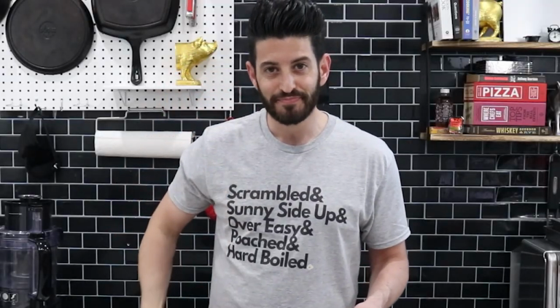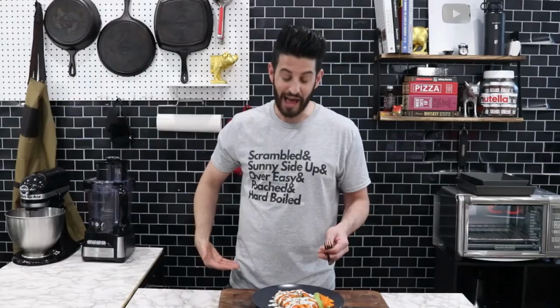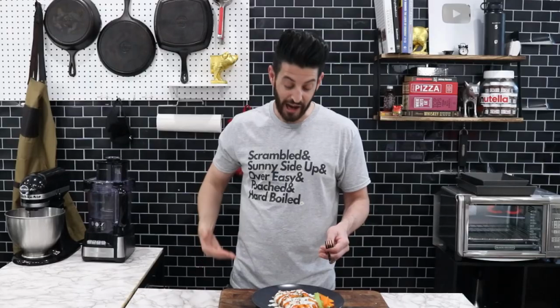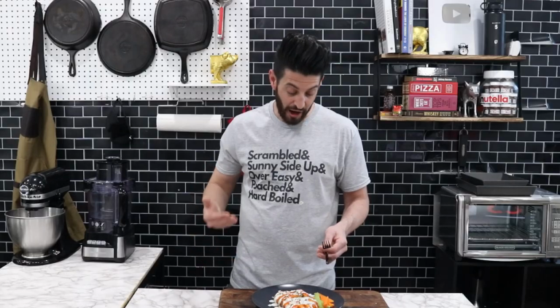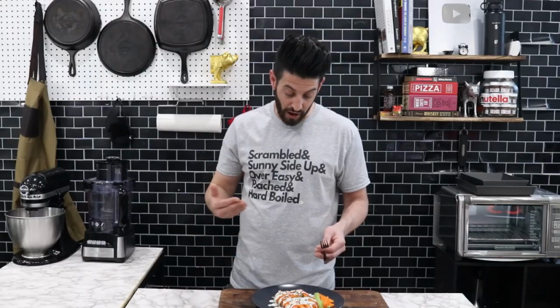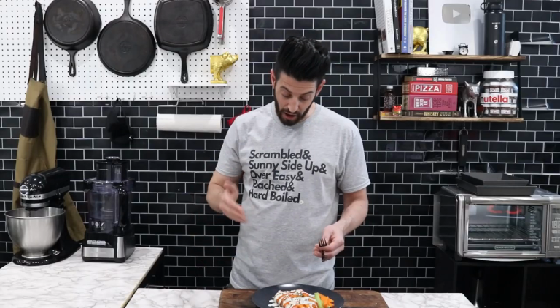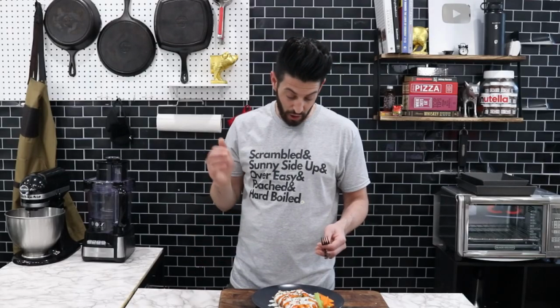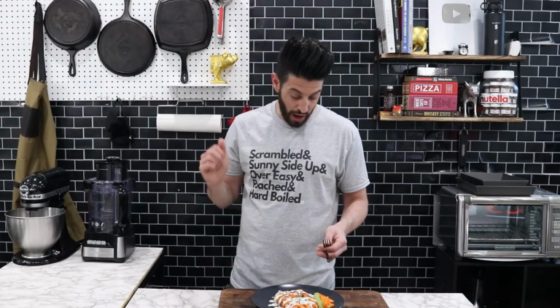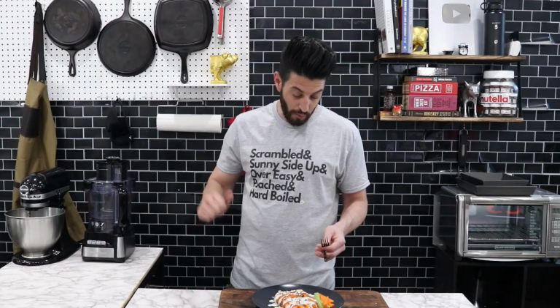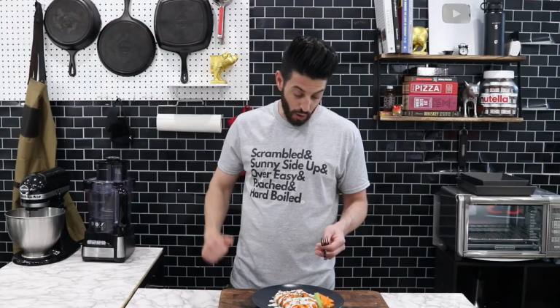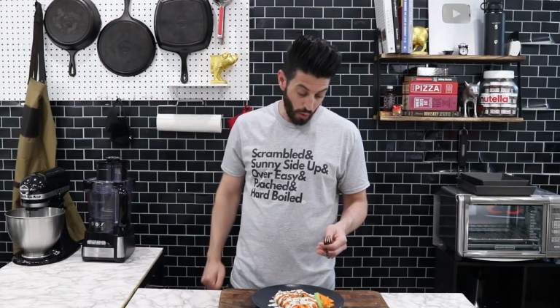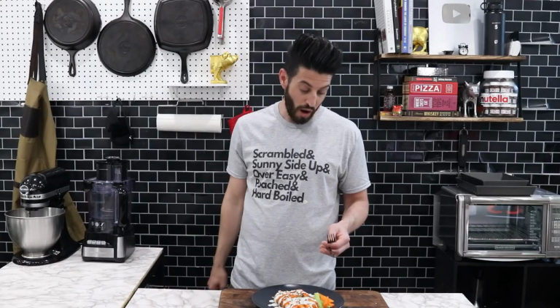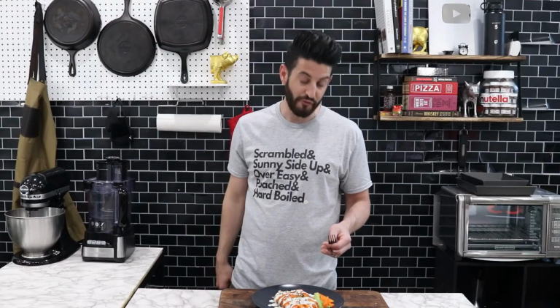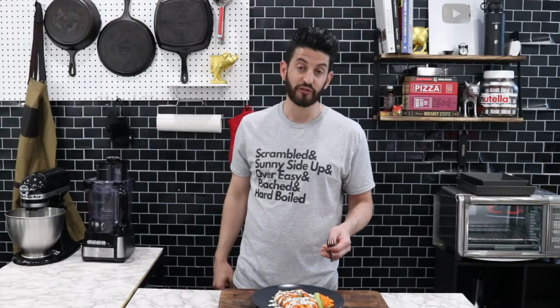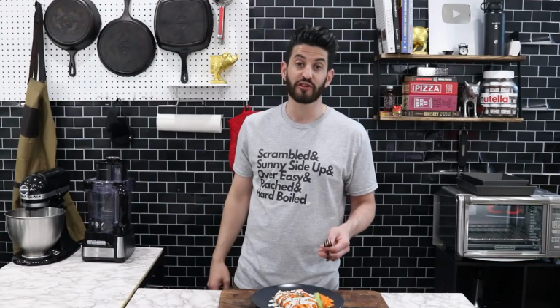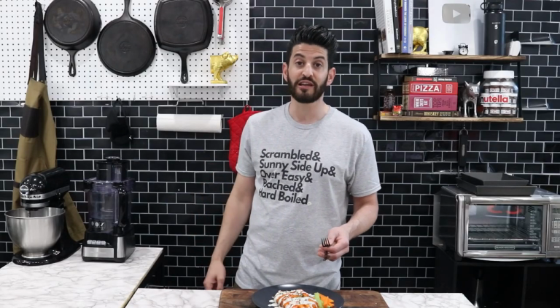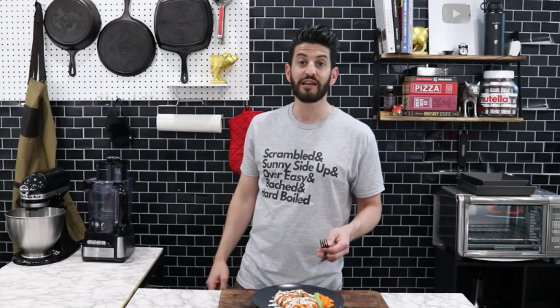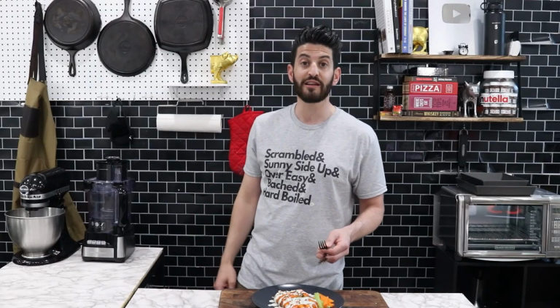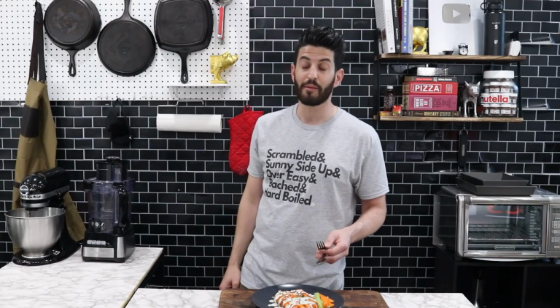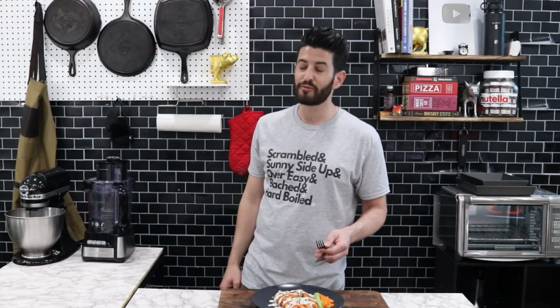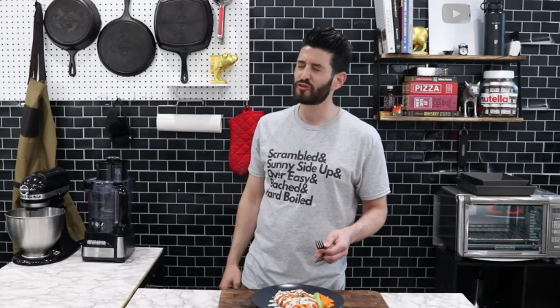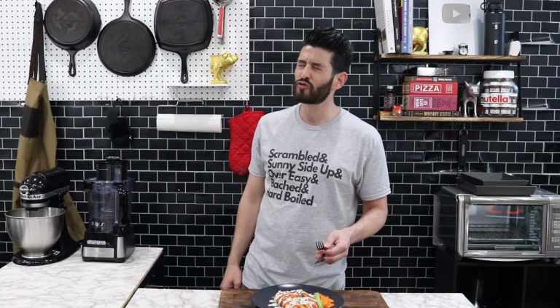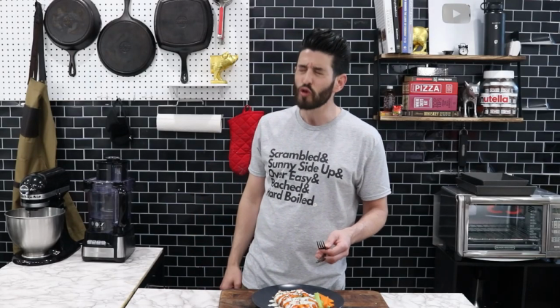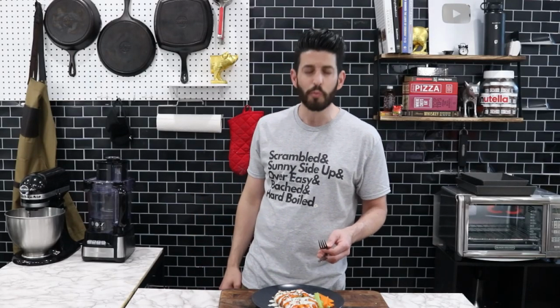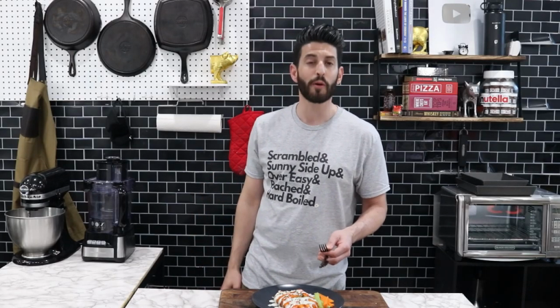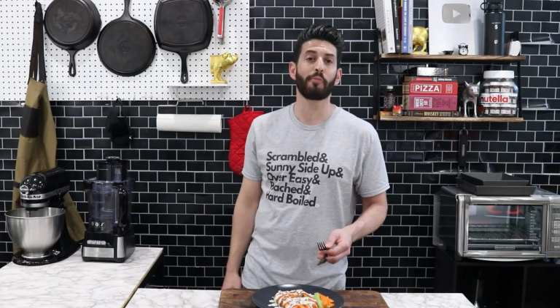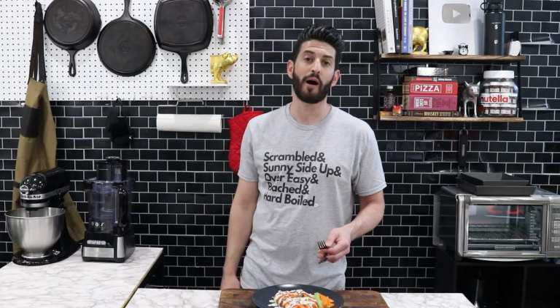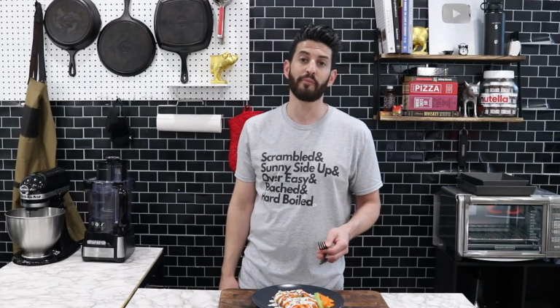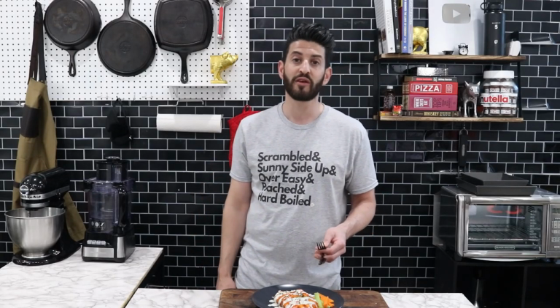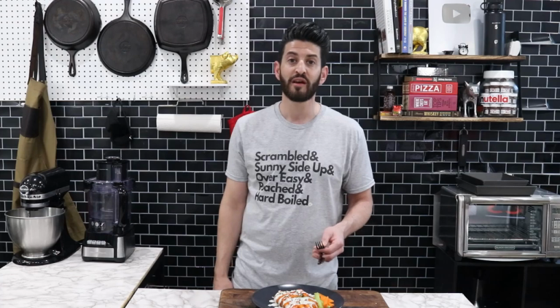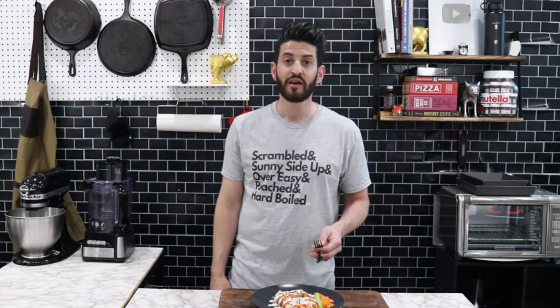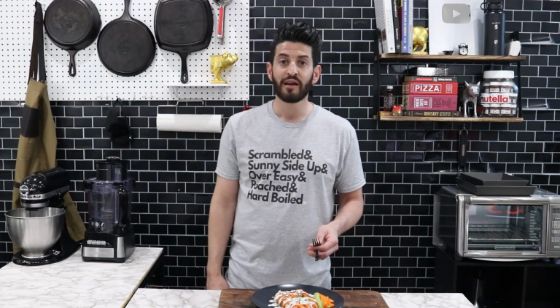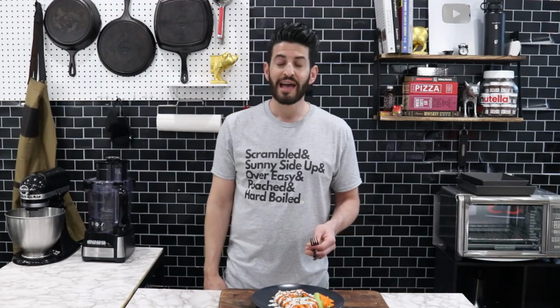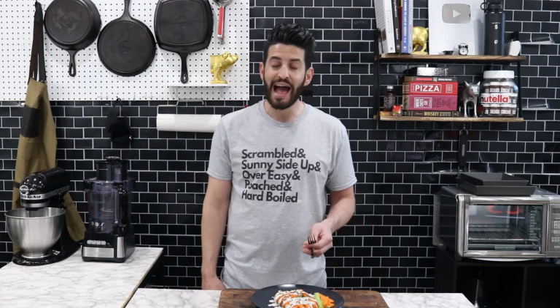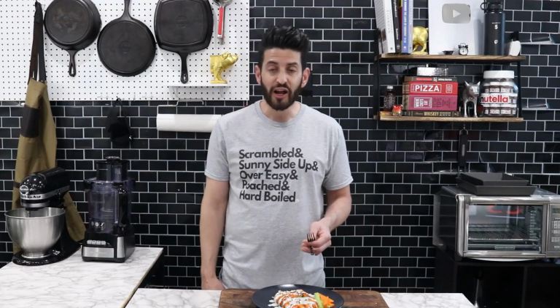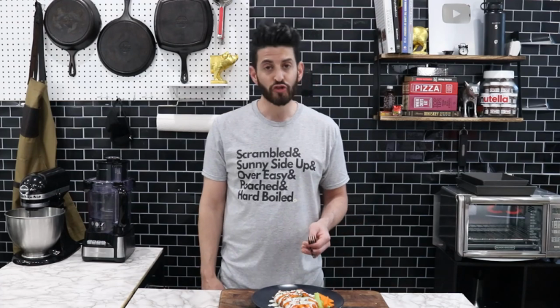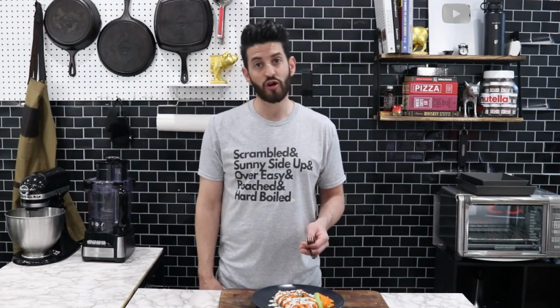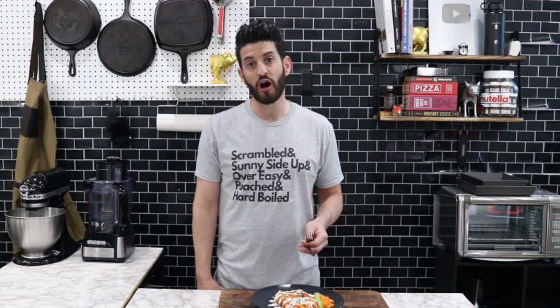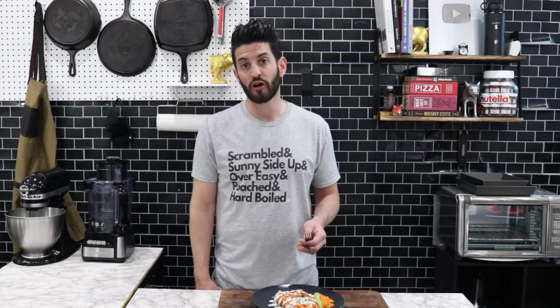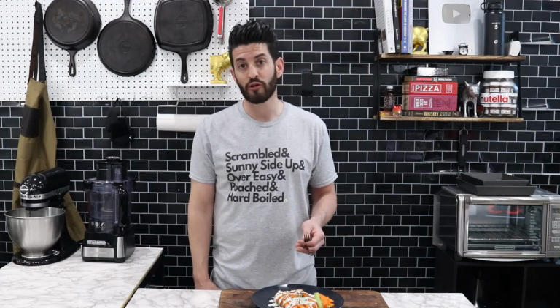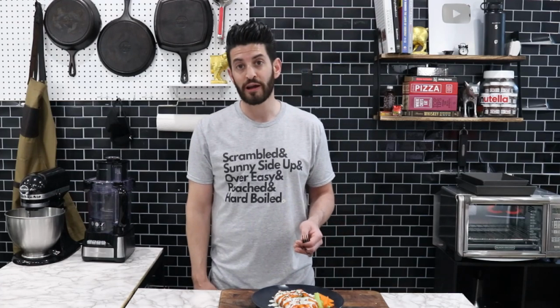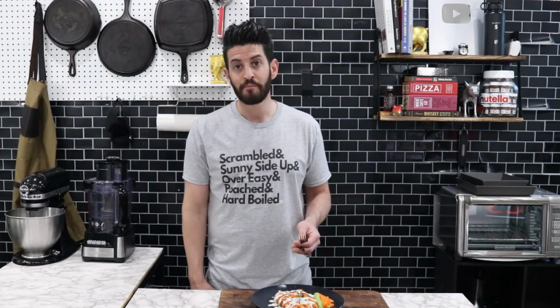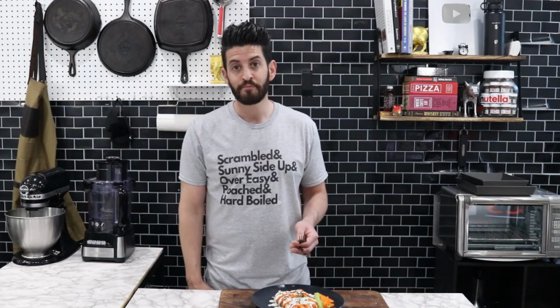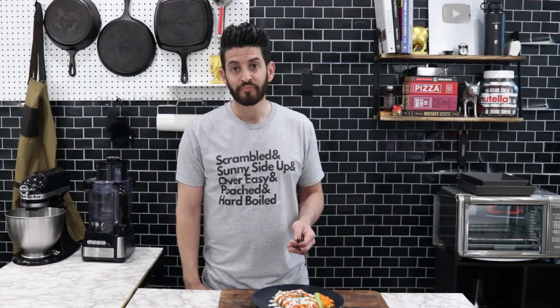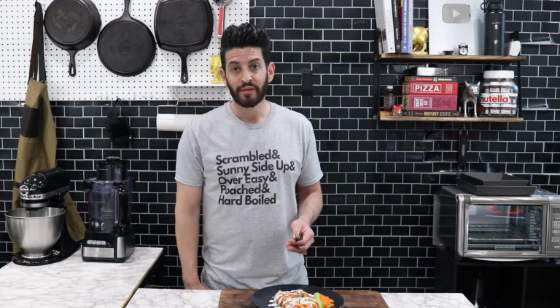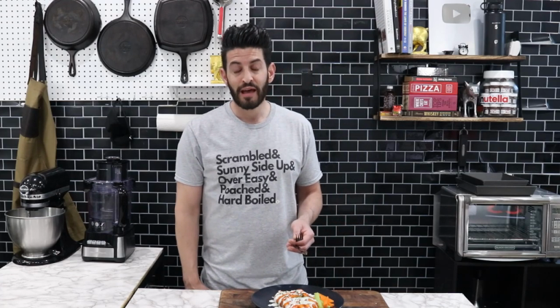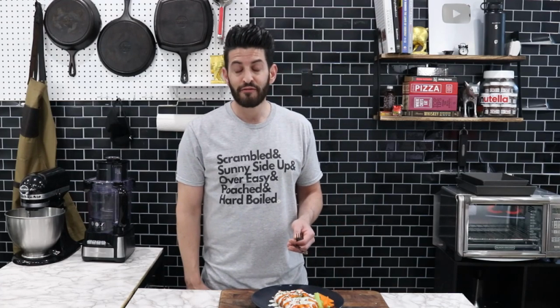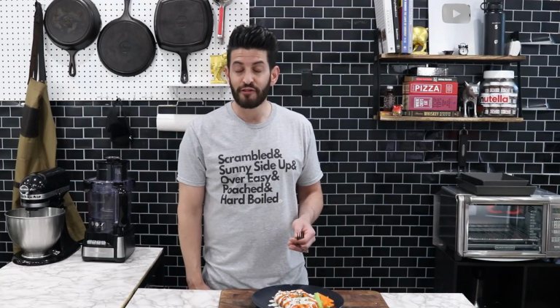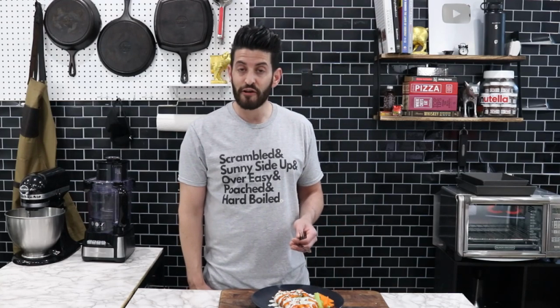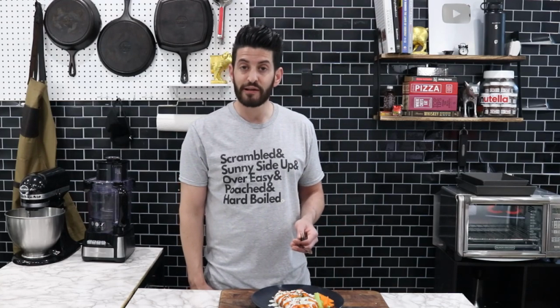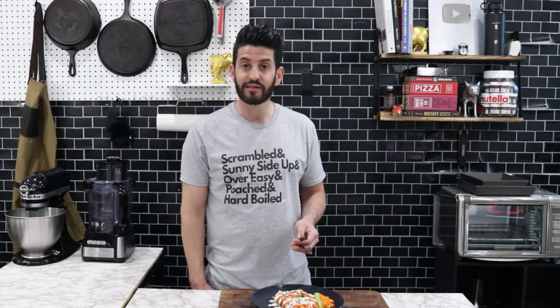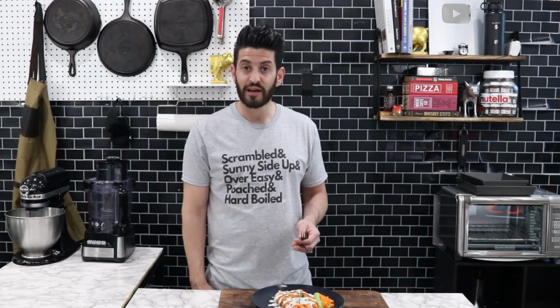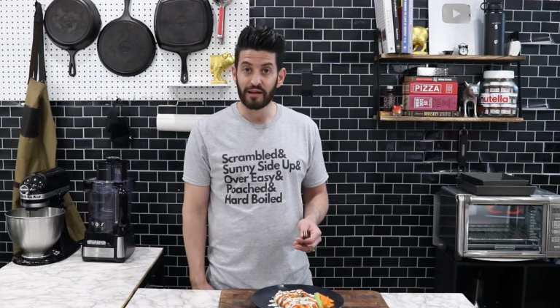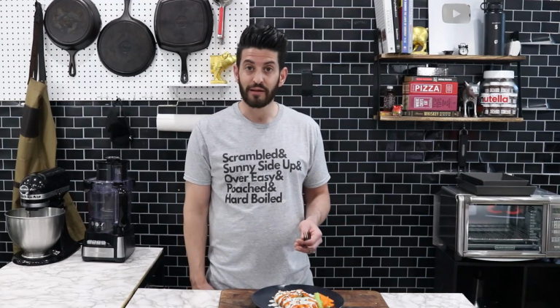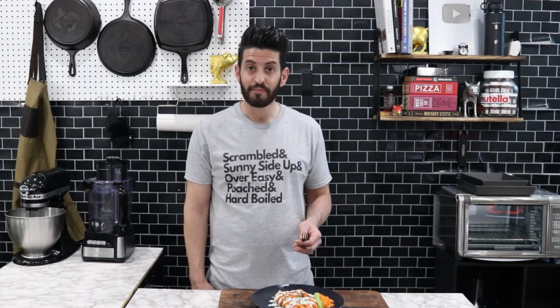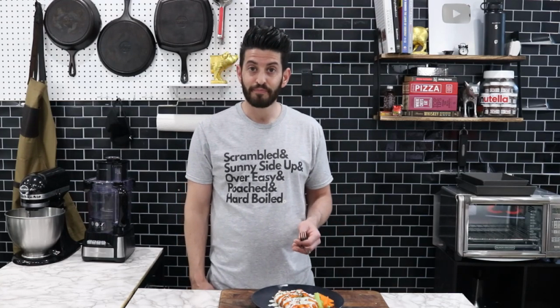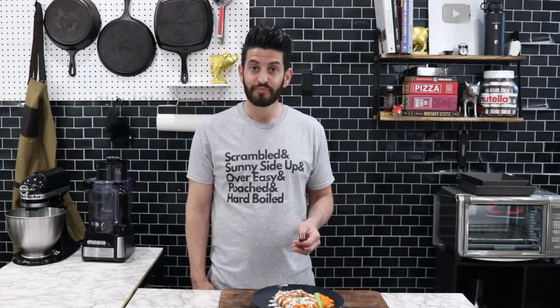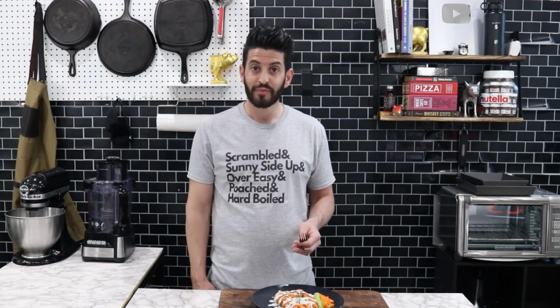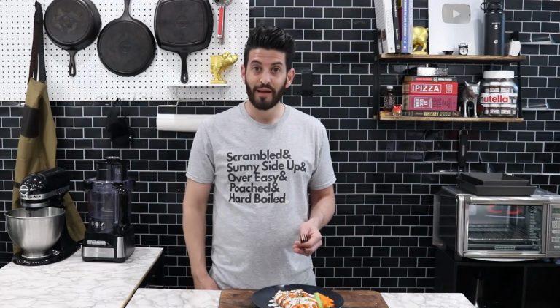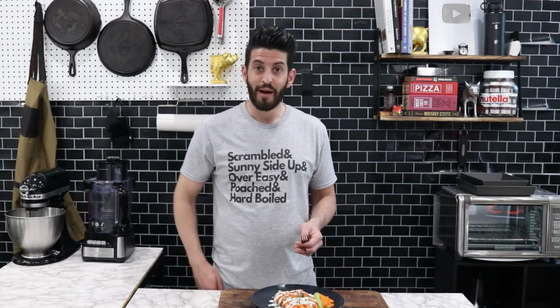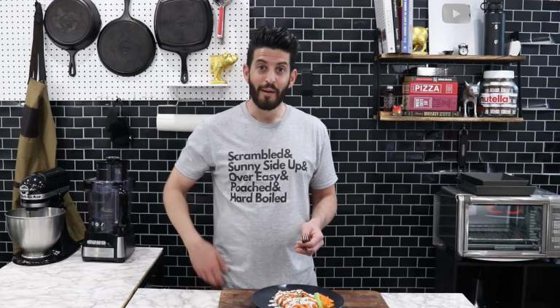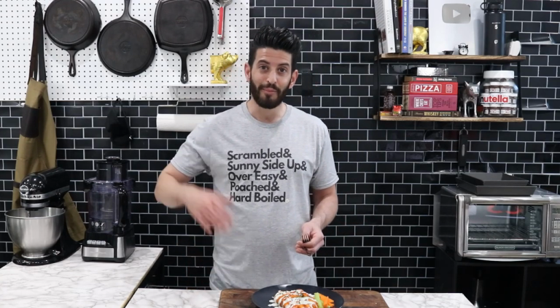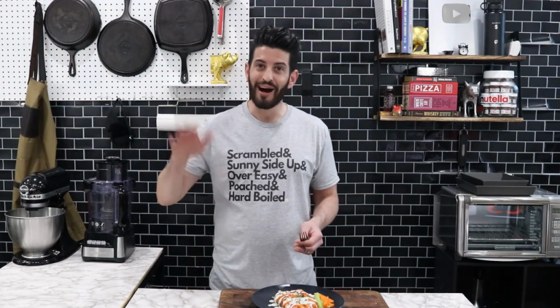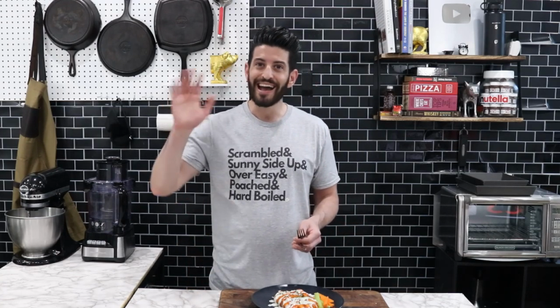I got a lot more waffle to eat and I'm super pumped, extra hungry, and very excited. Bye.